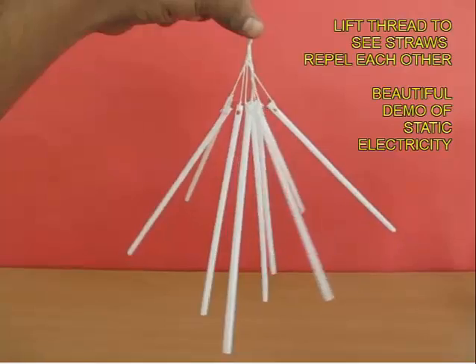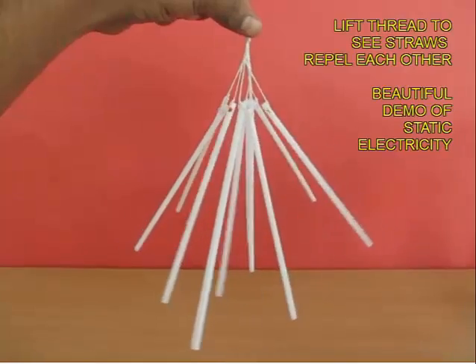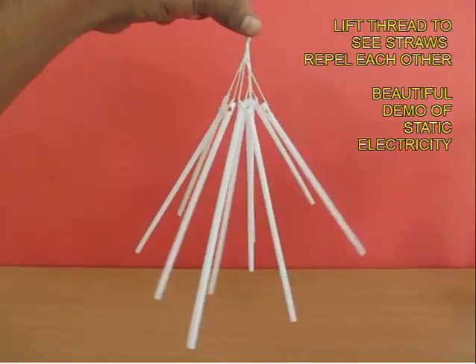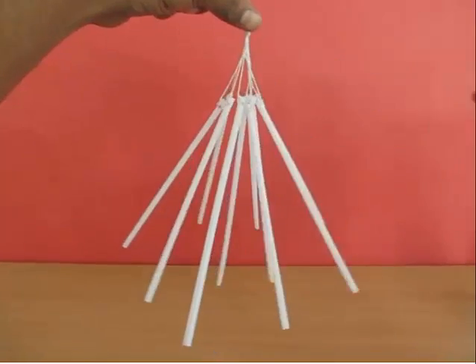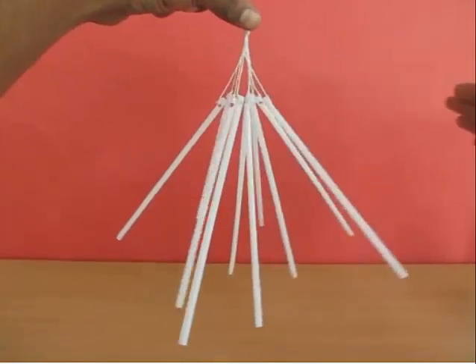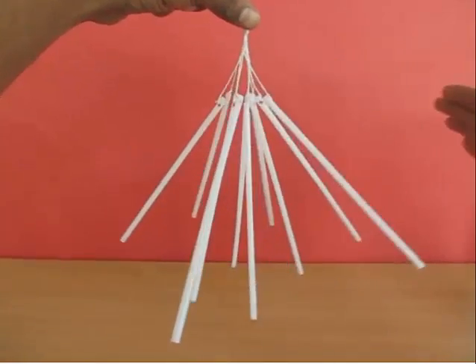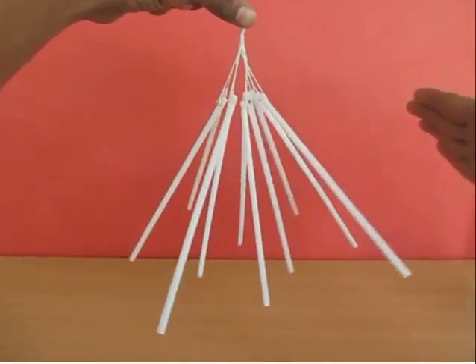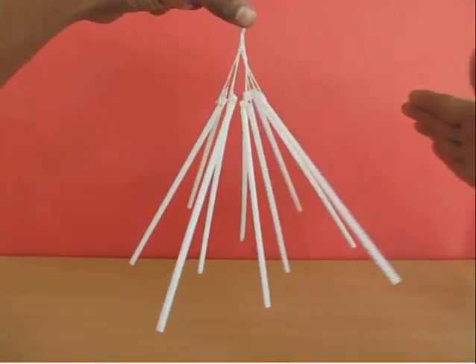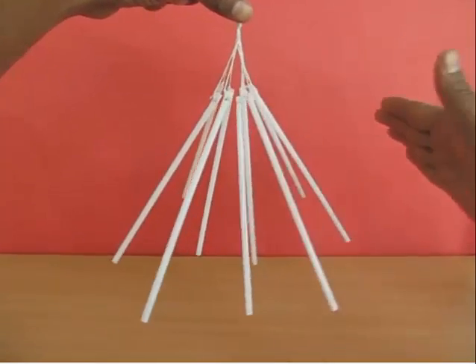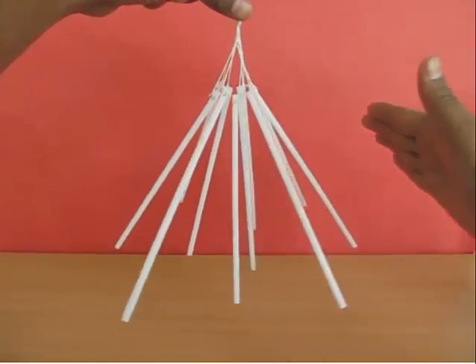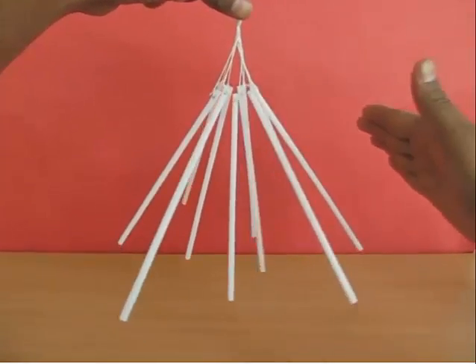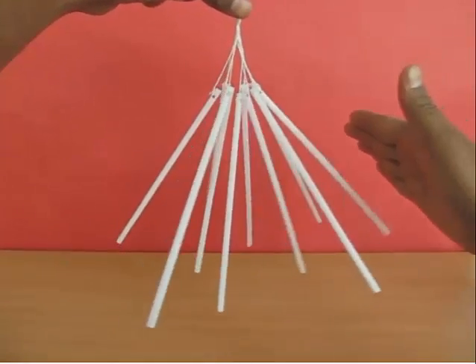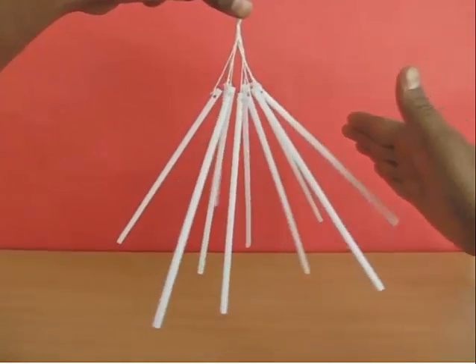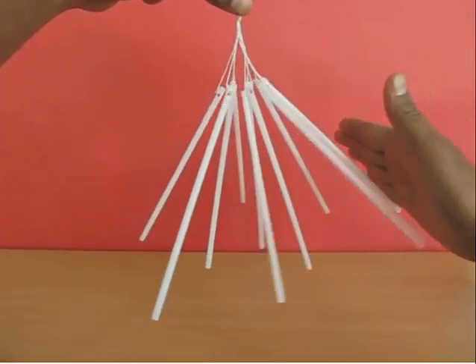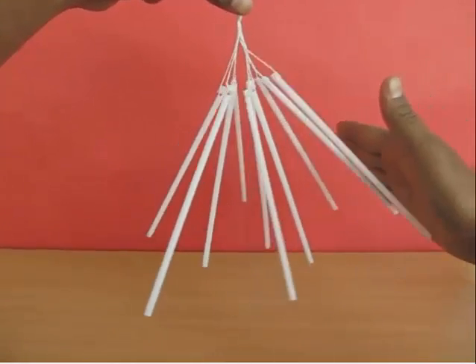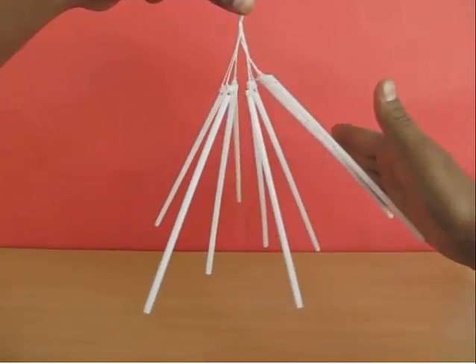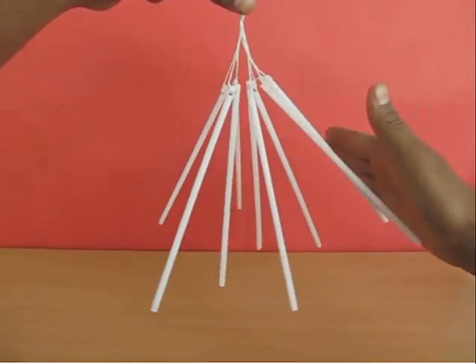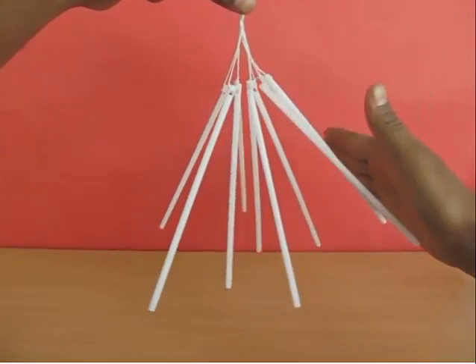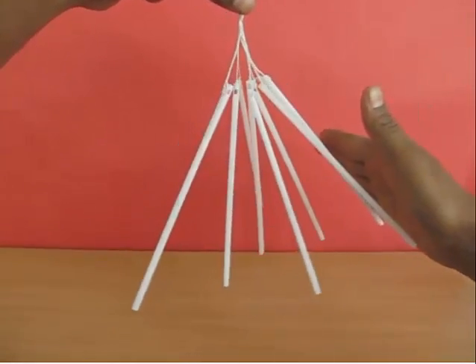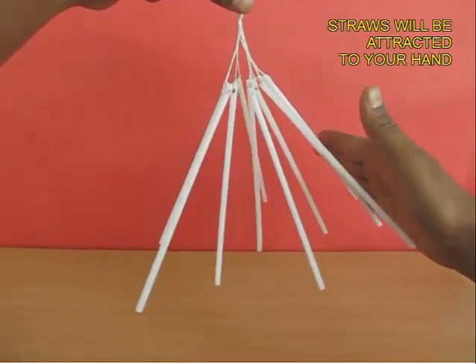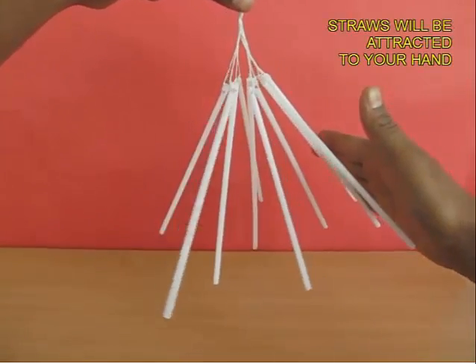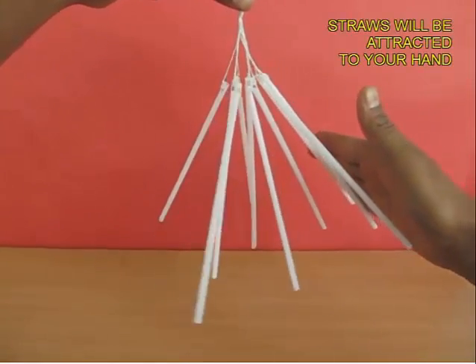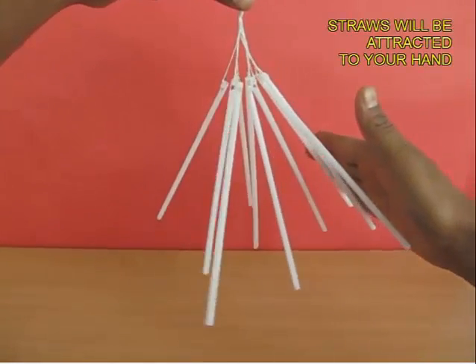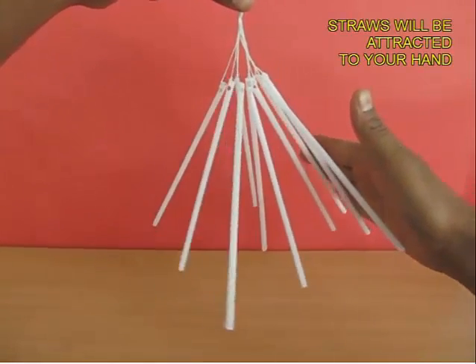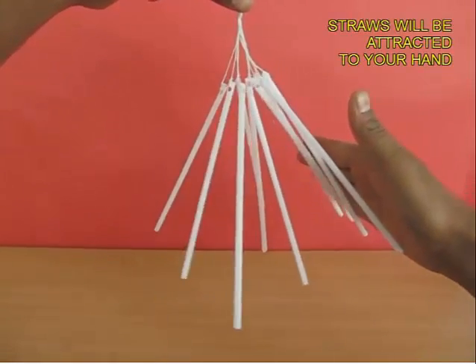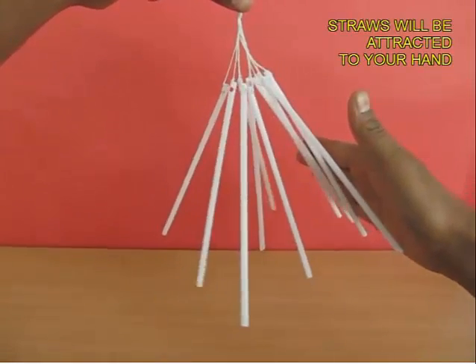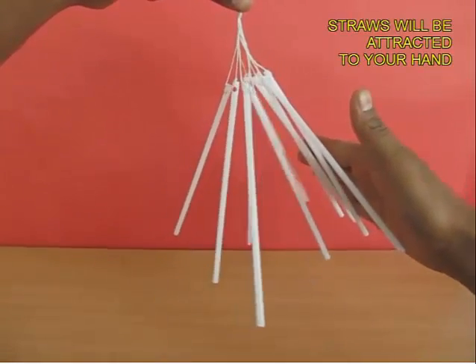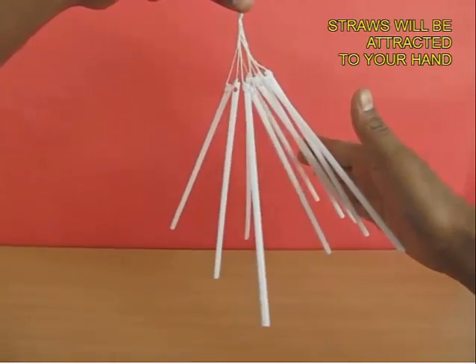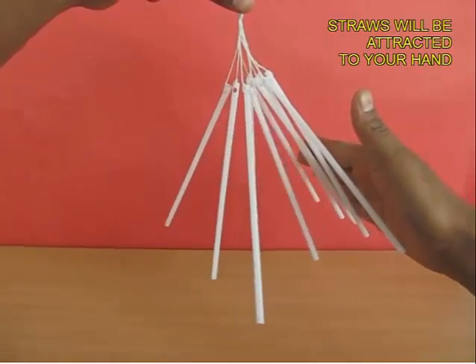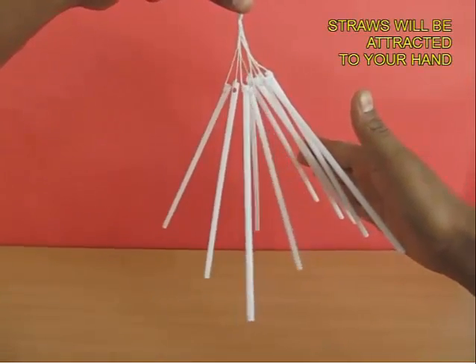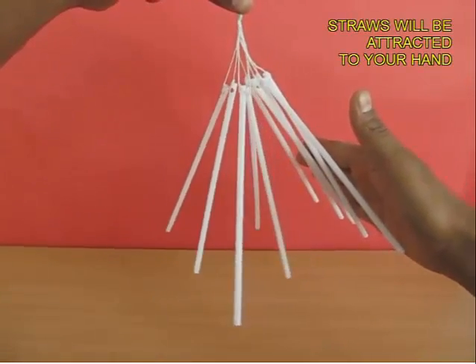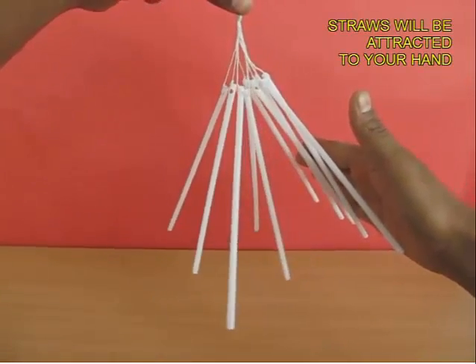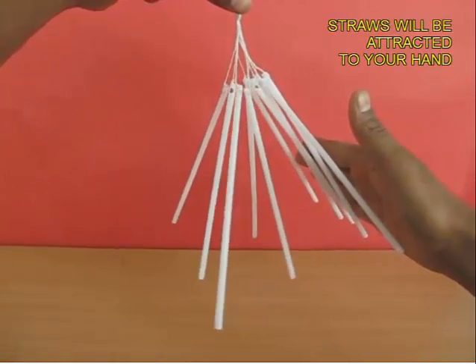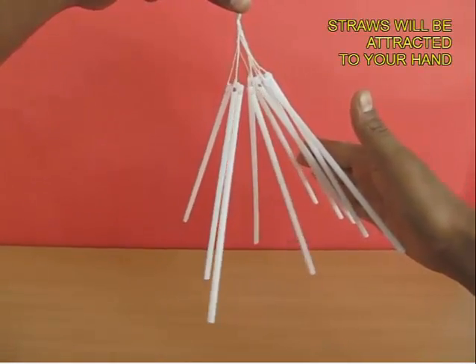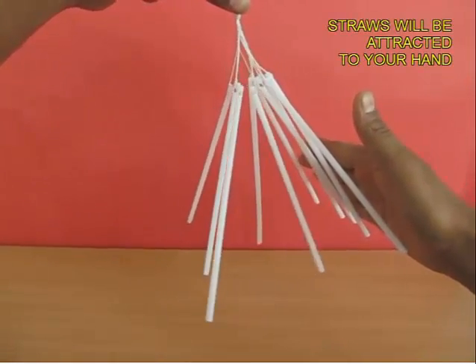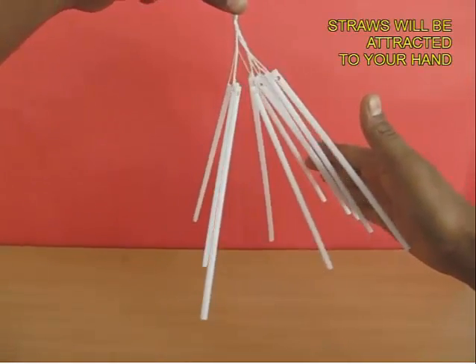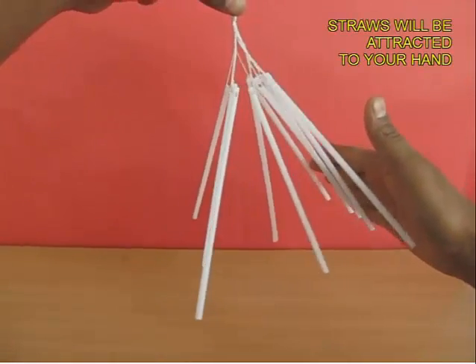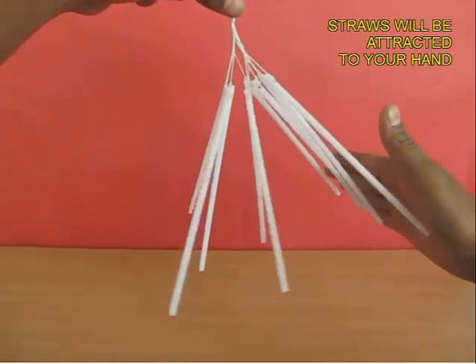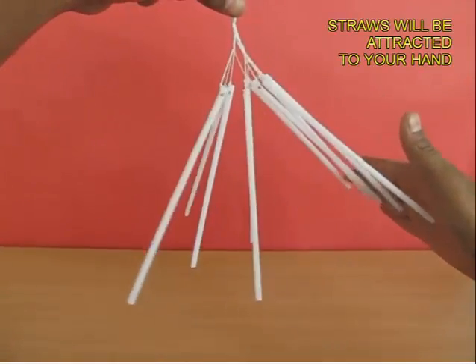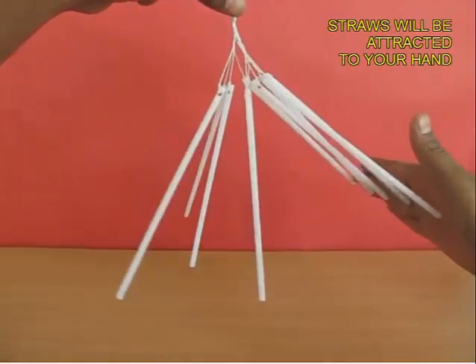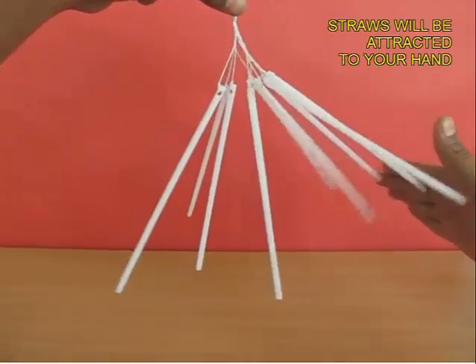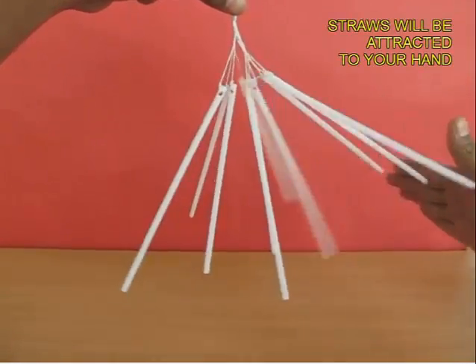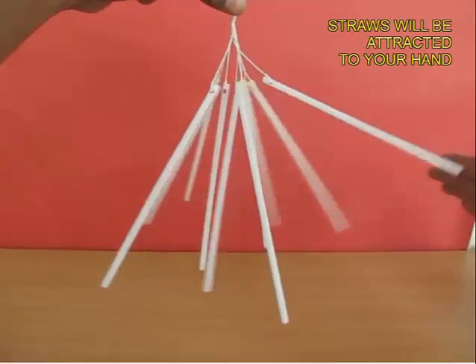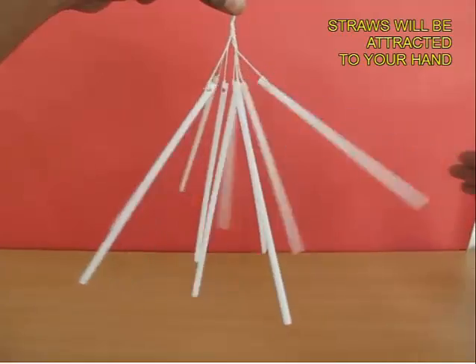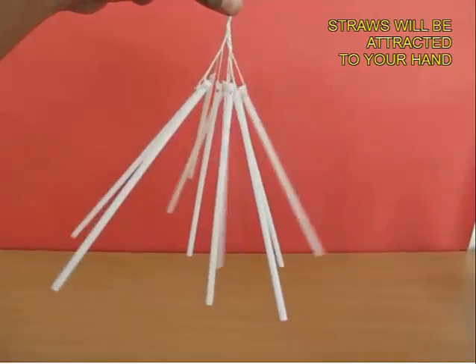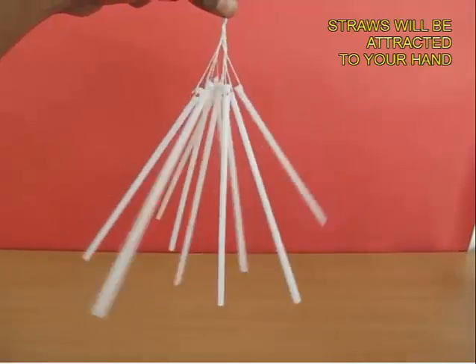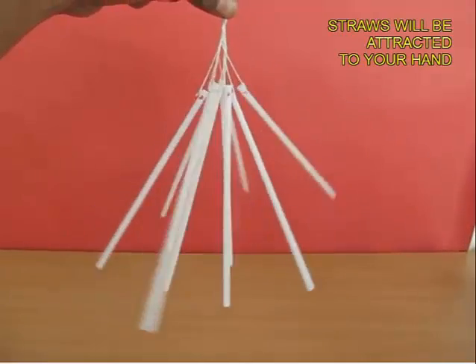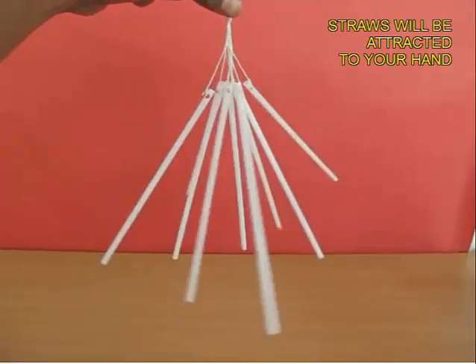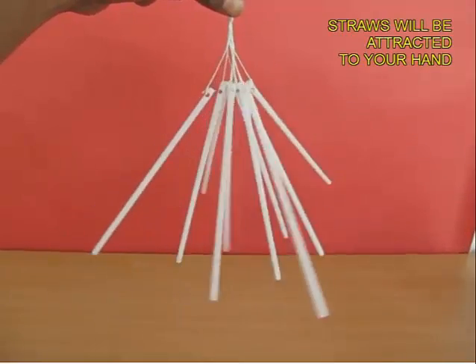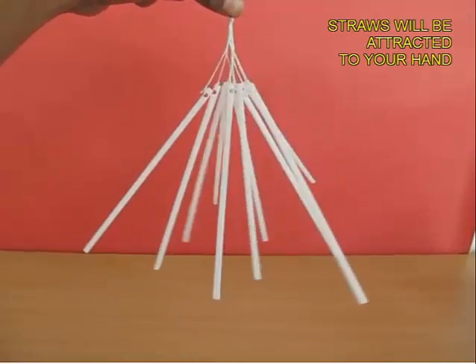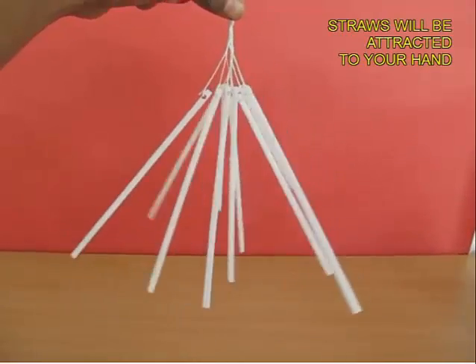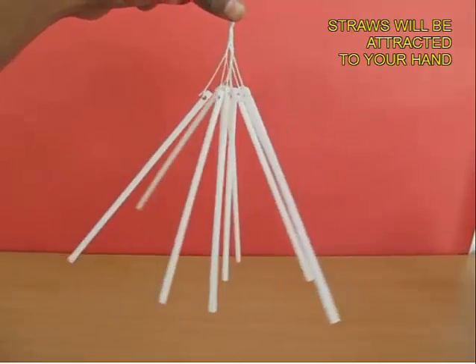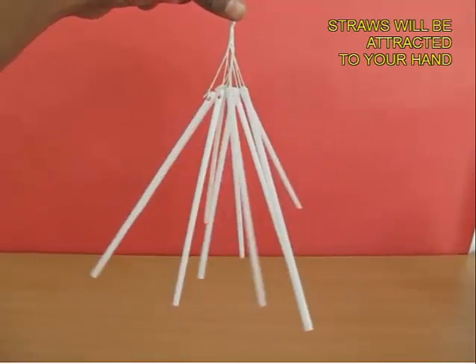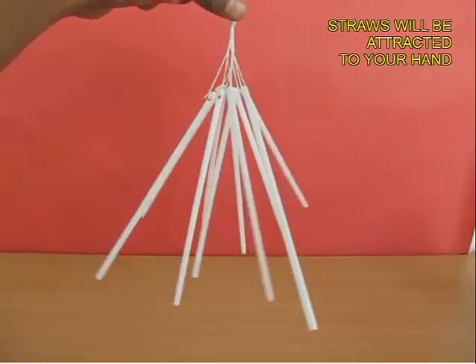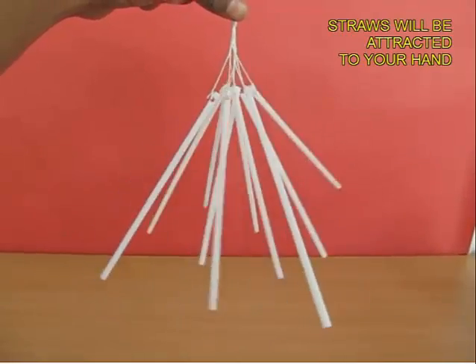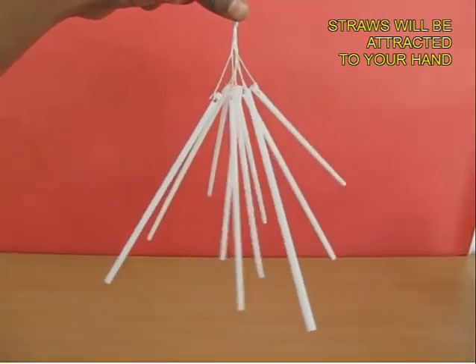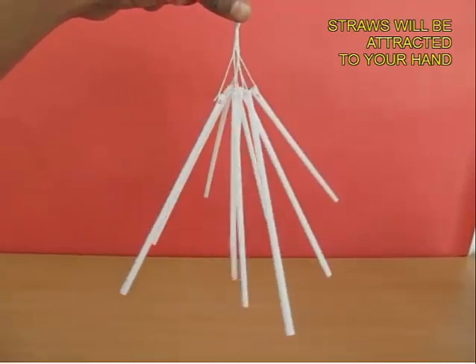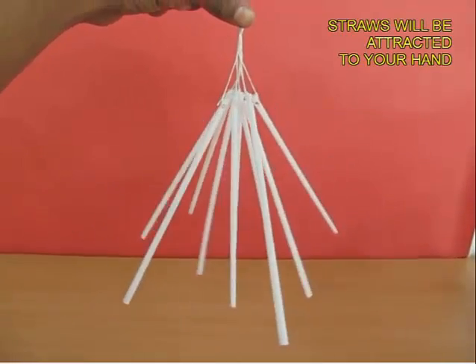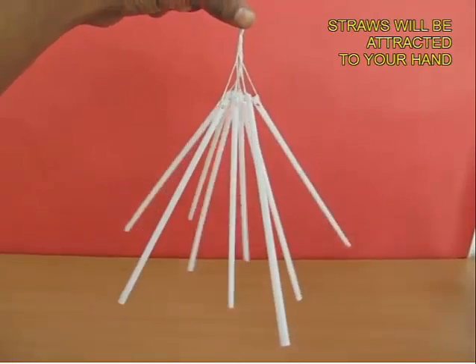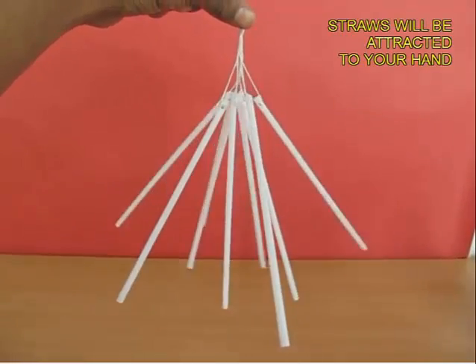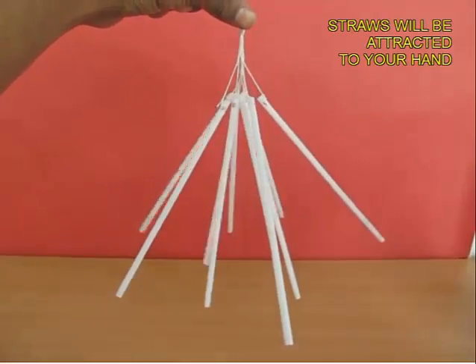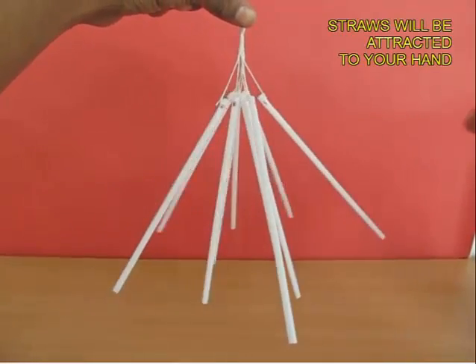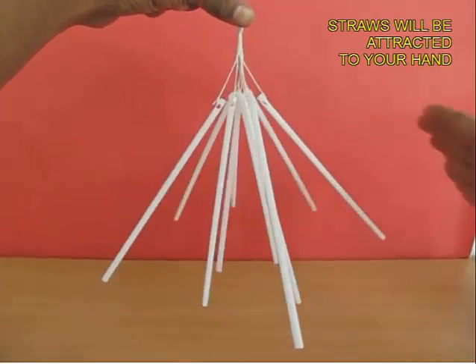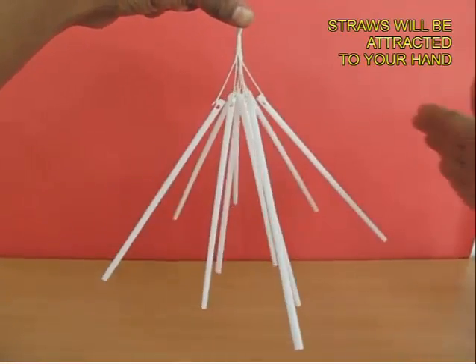If you give this a little twist, they start rotating like a chandelier. And if you bring your hand close, they get attracted to the hand.